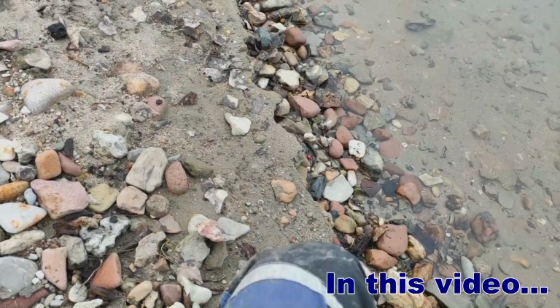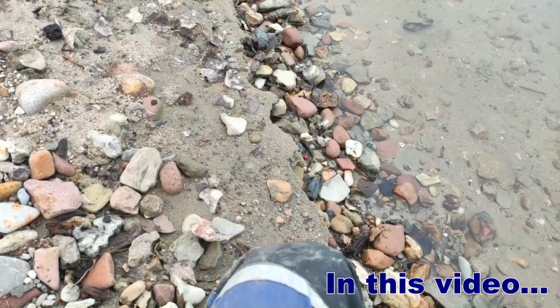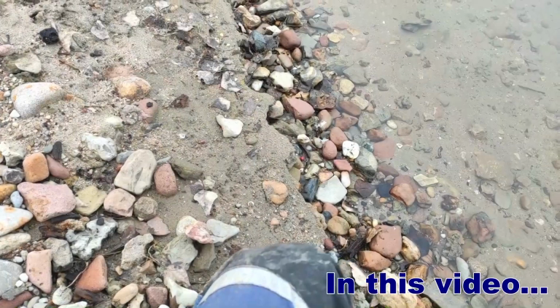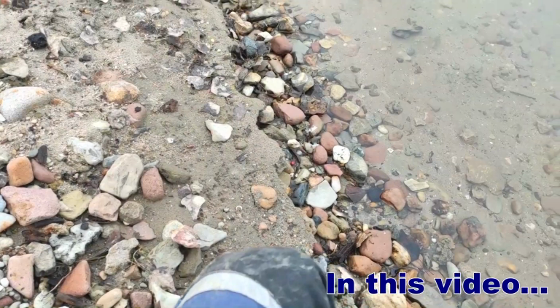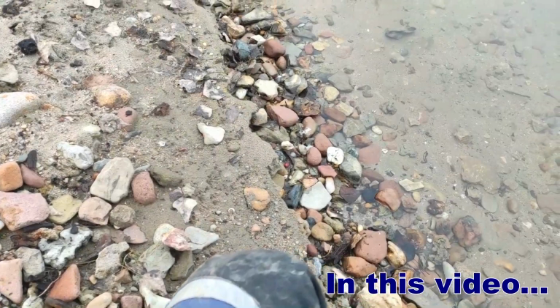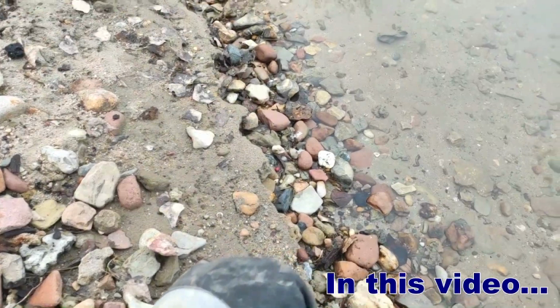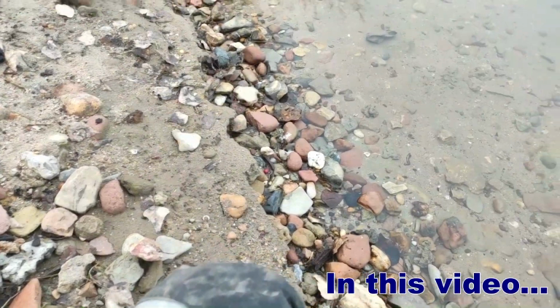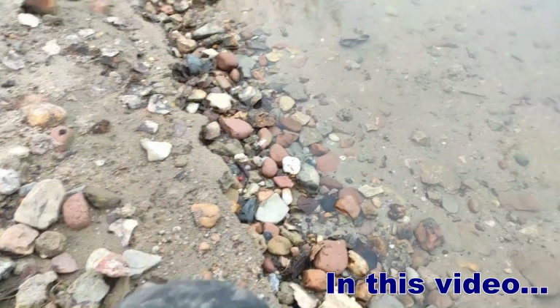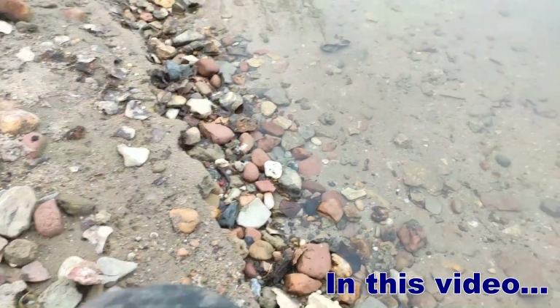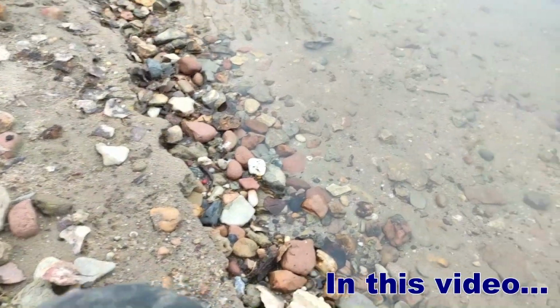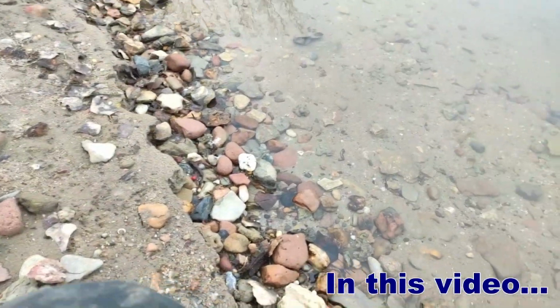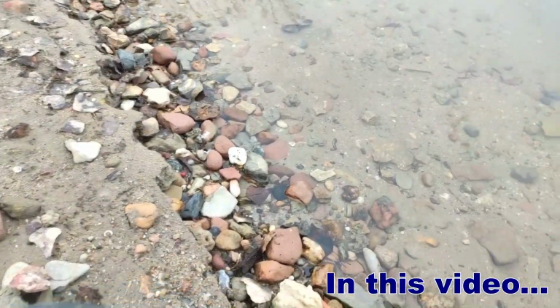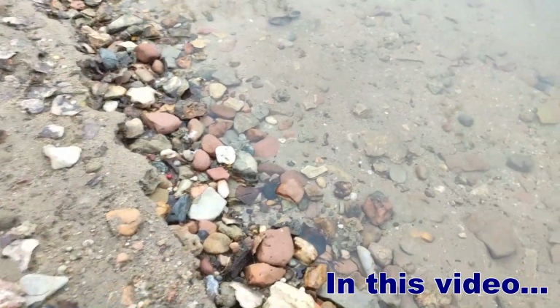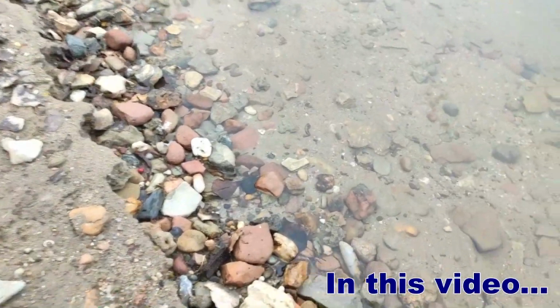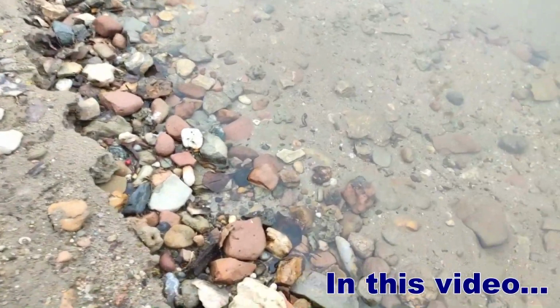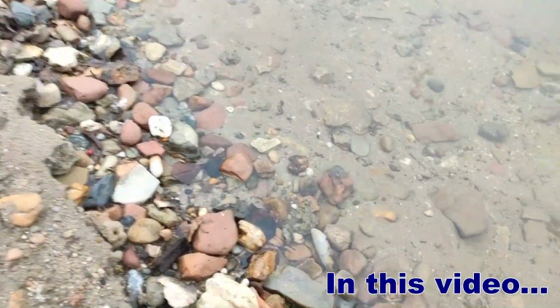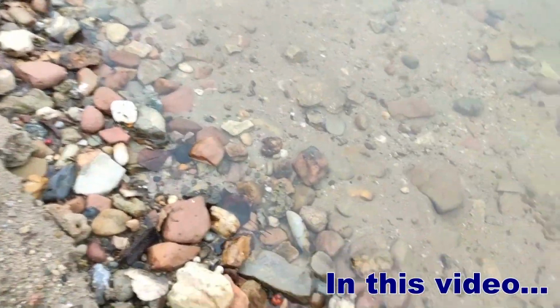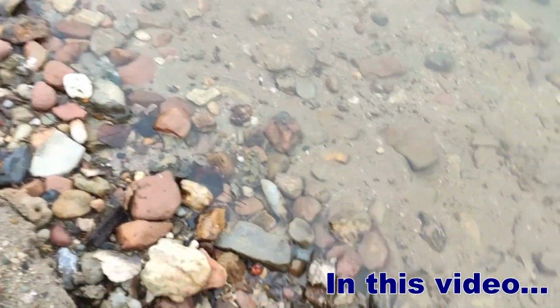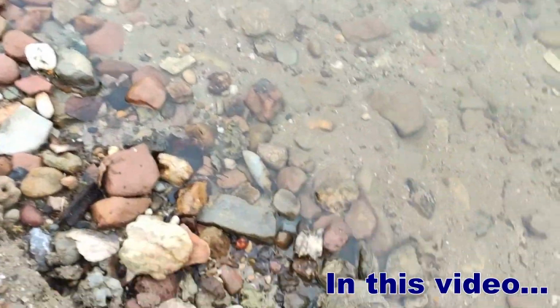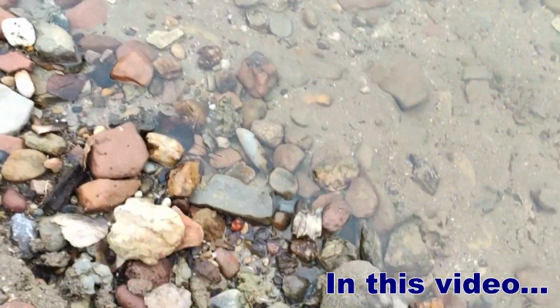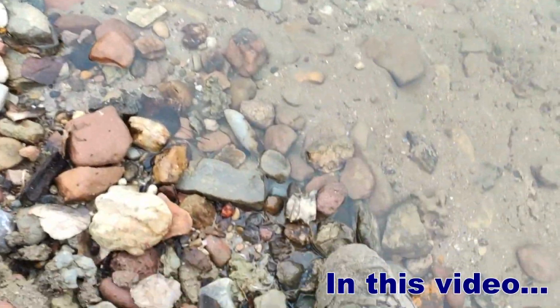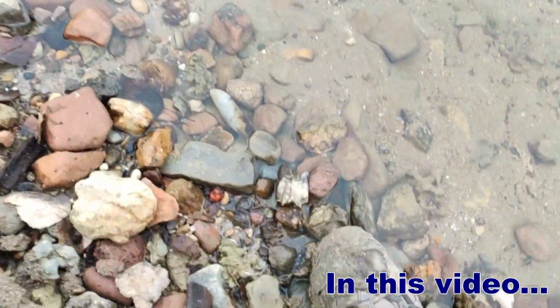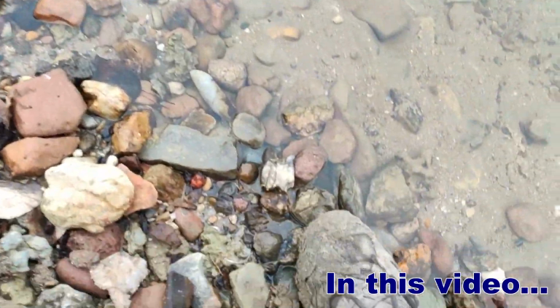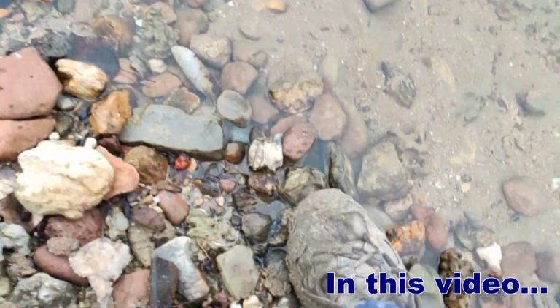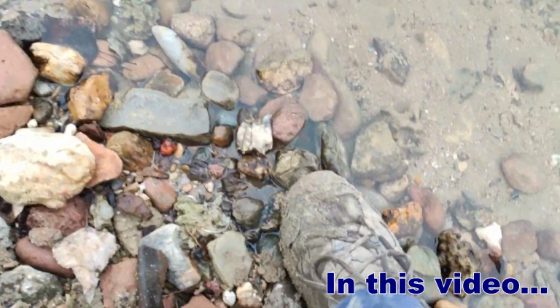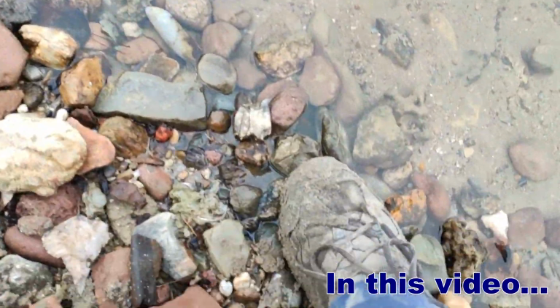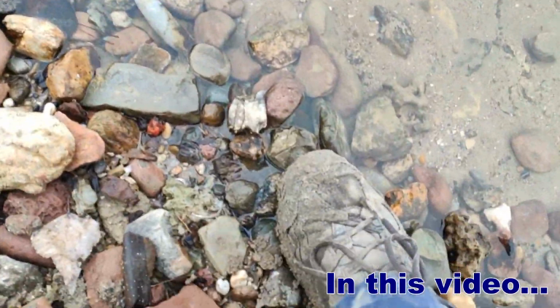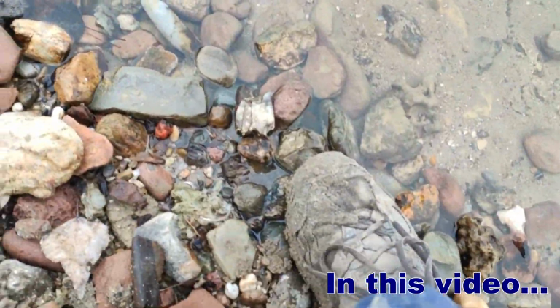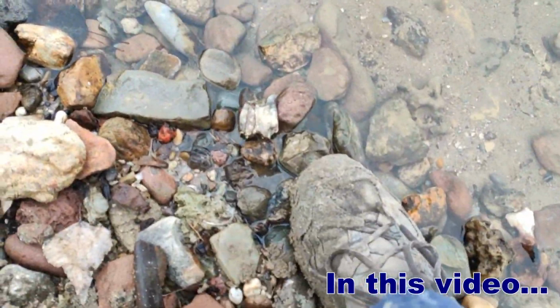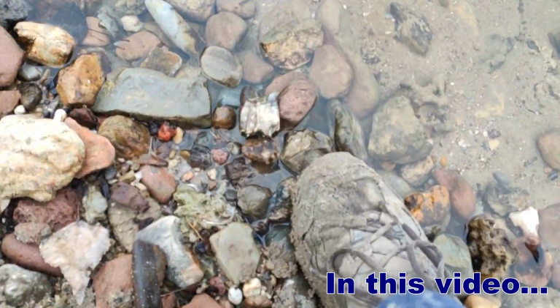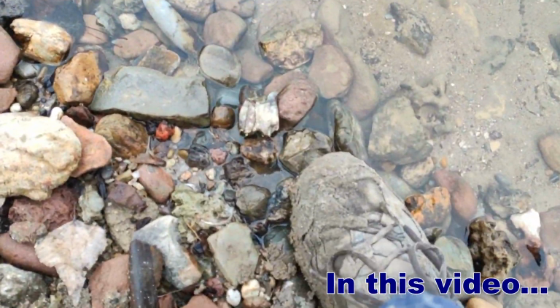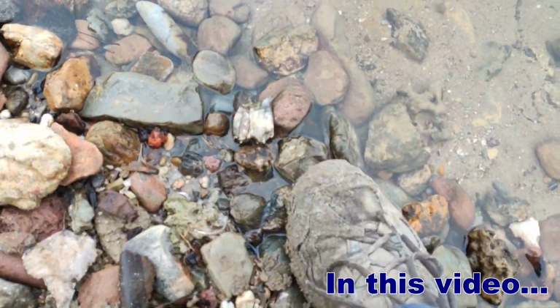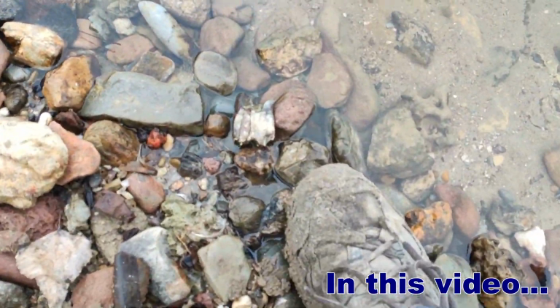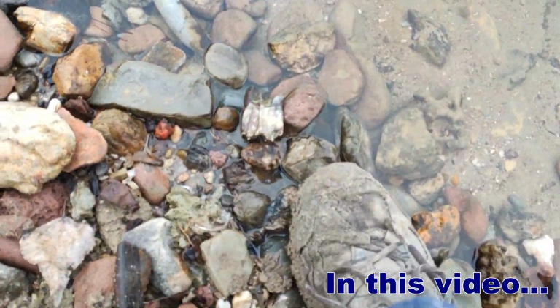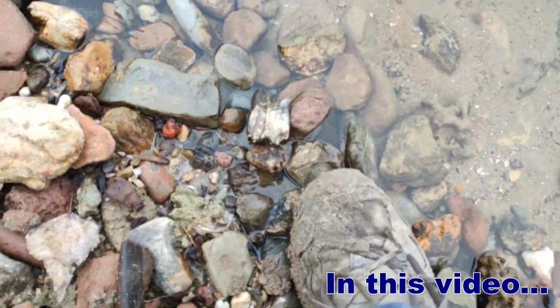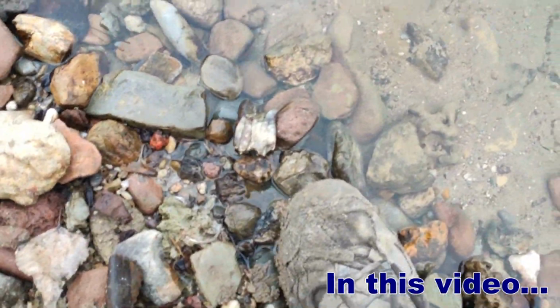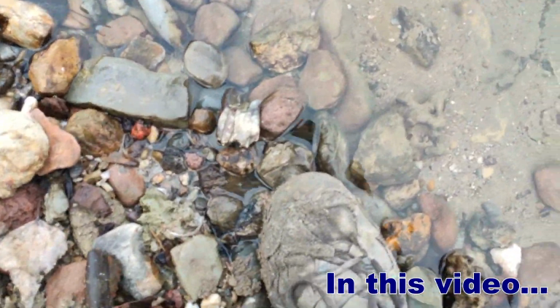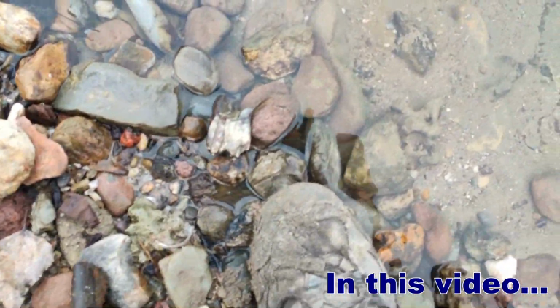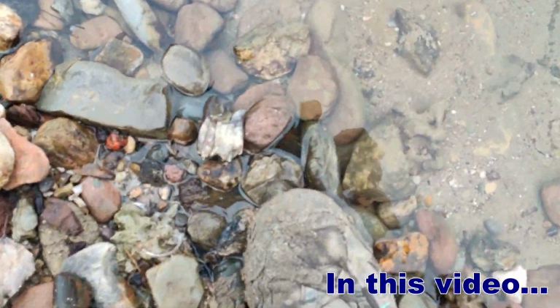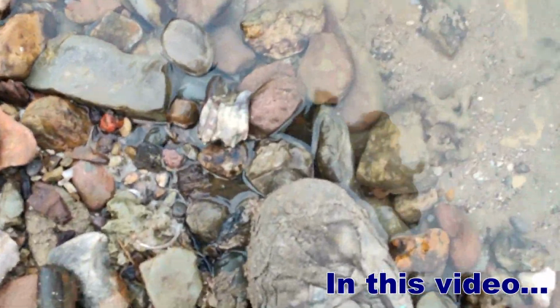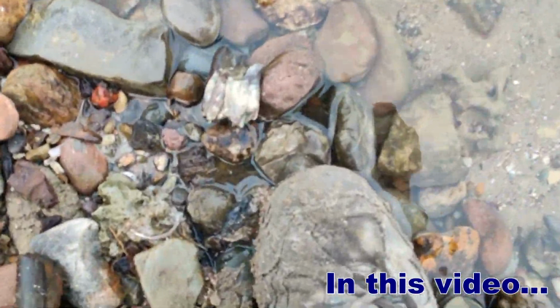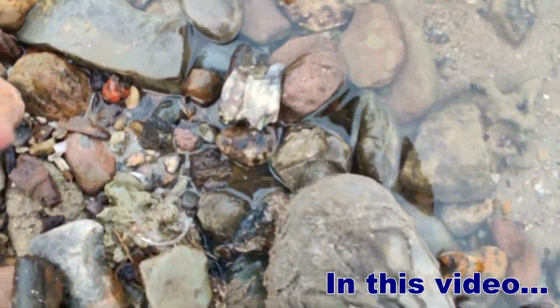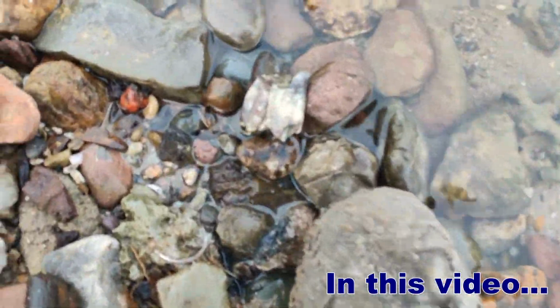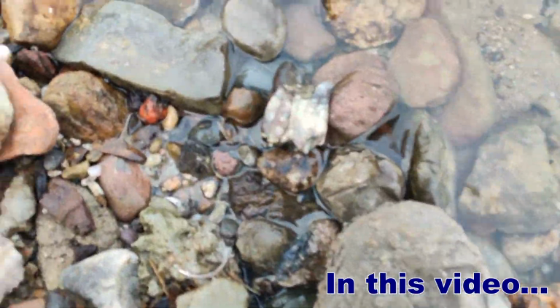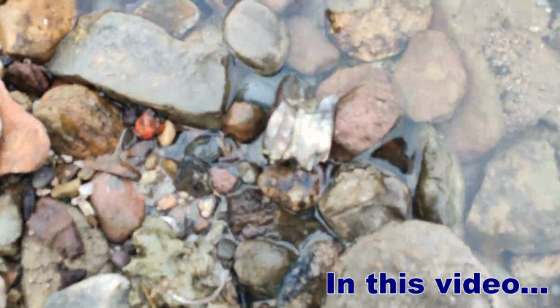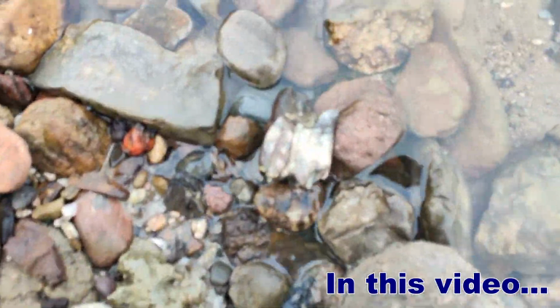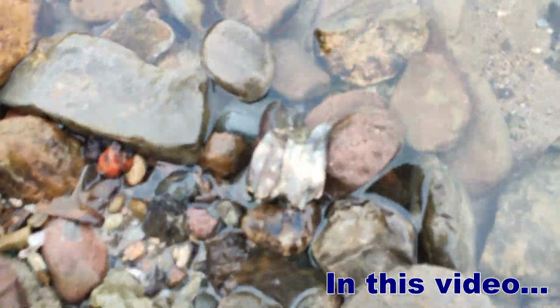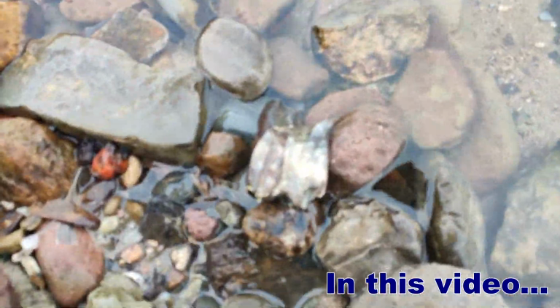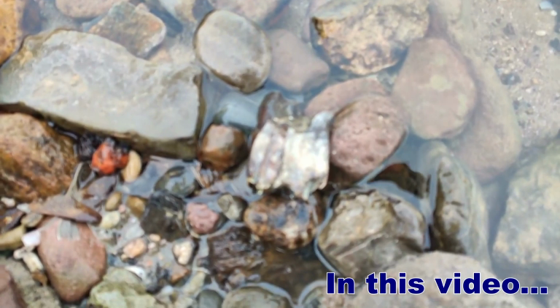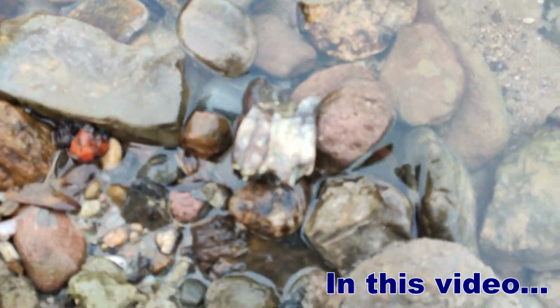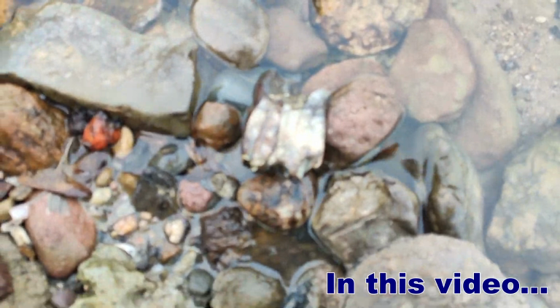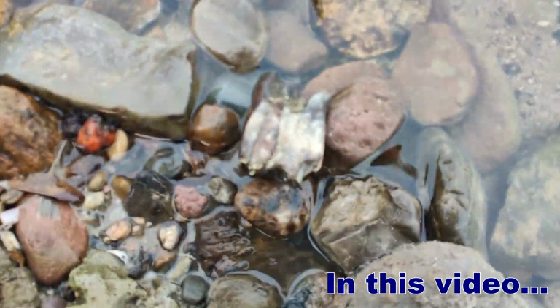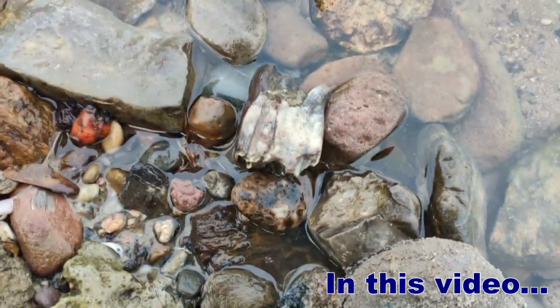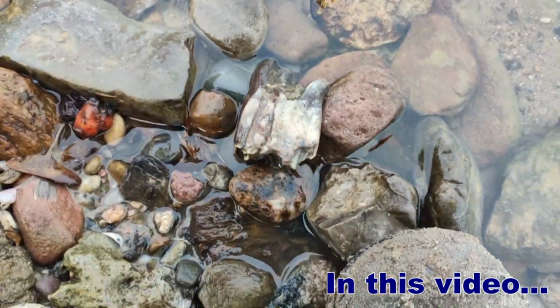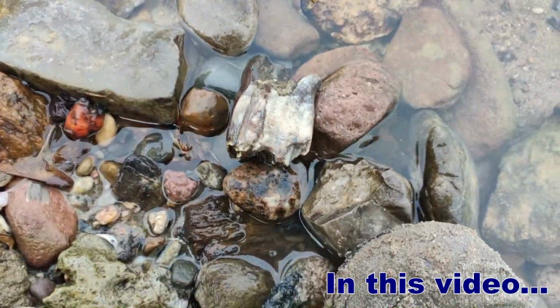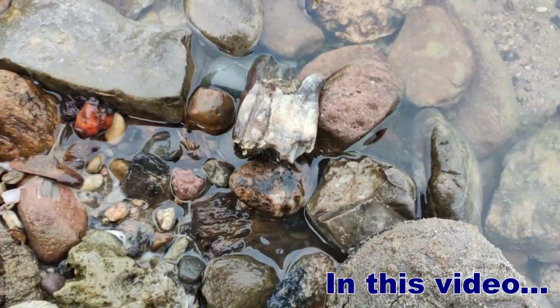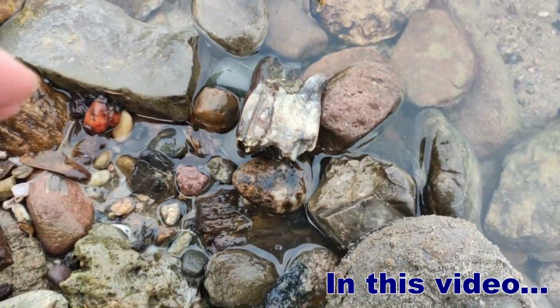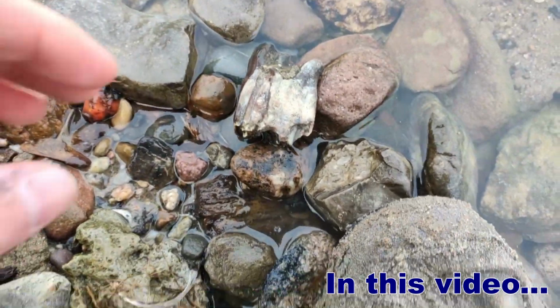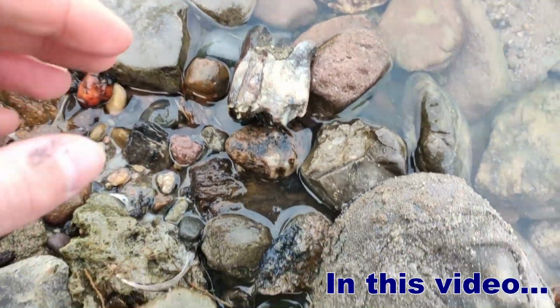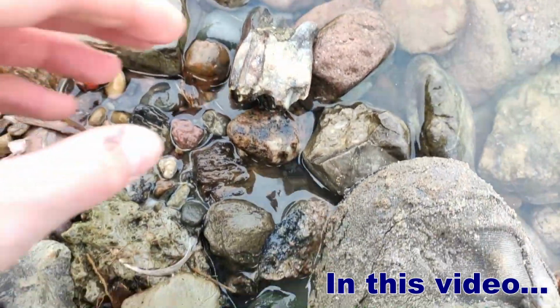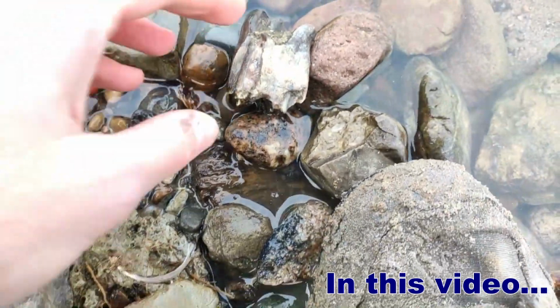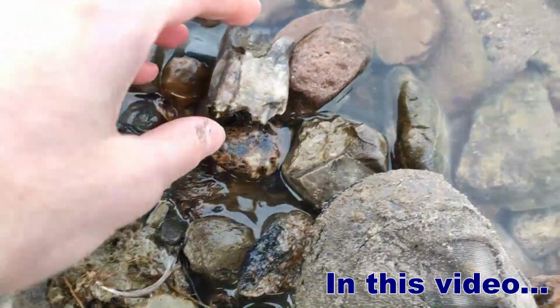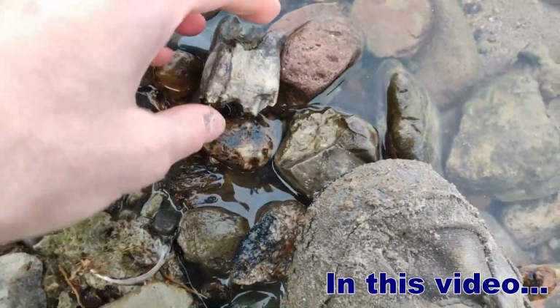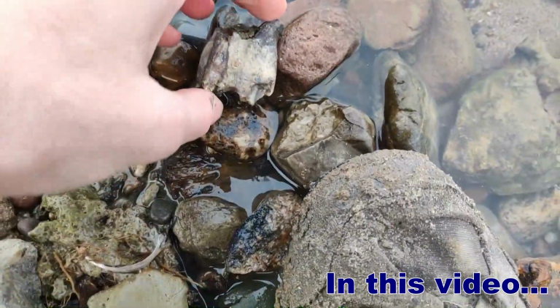Oh my goodness, this was close. See there my foot? And this, my friends, looks interesting.